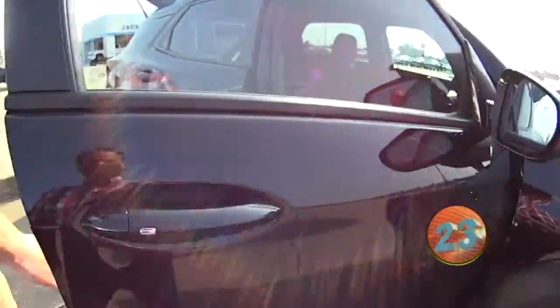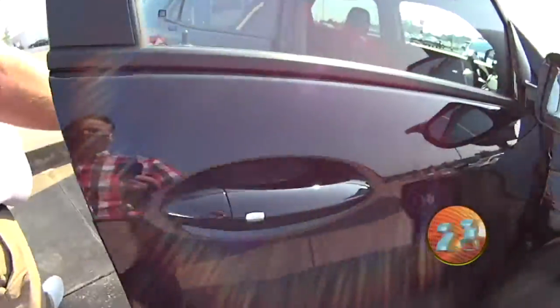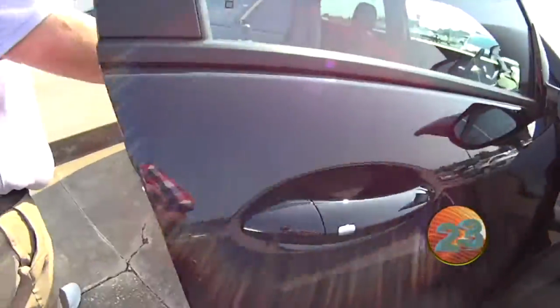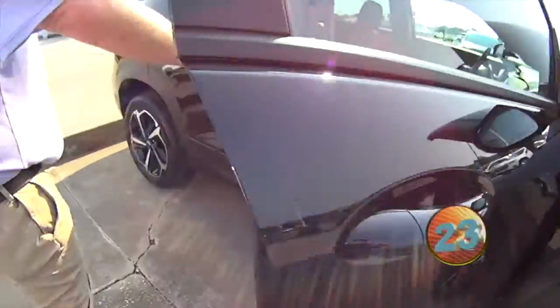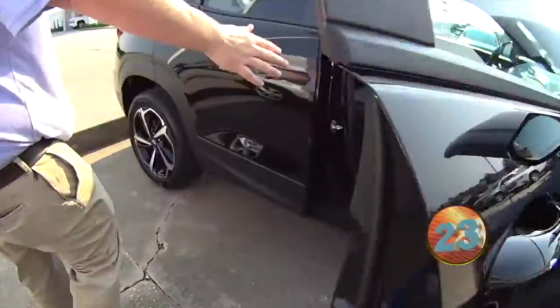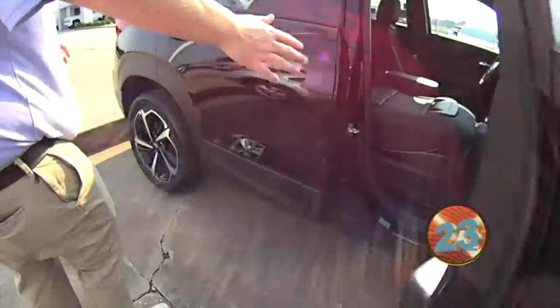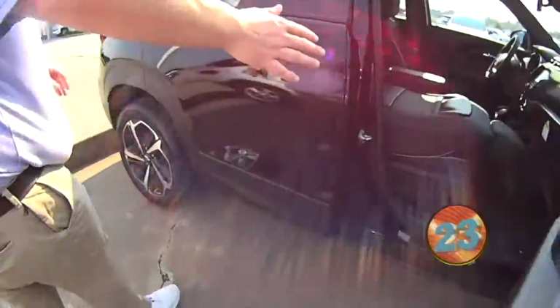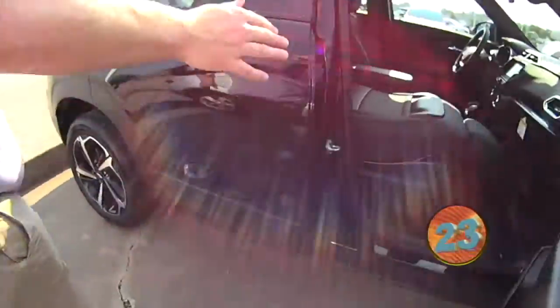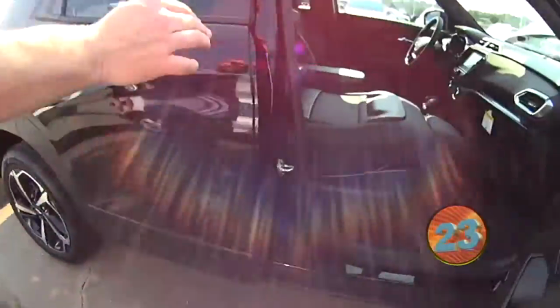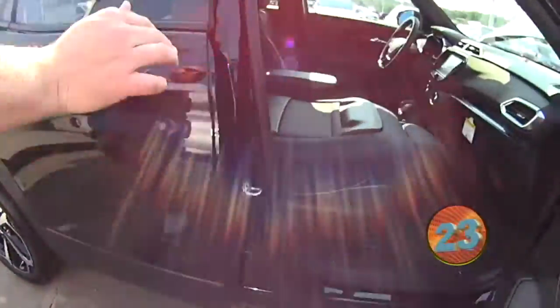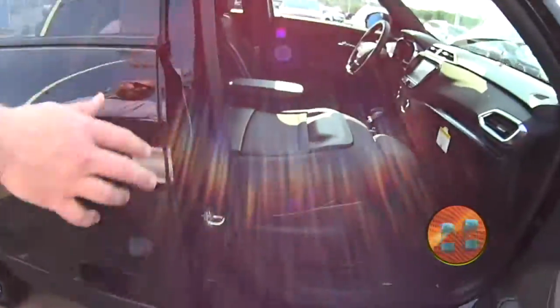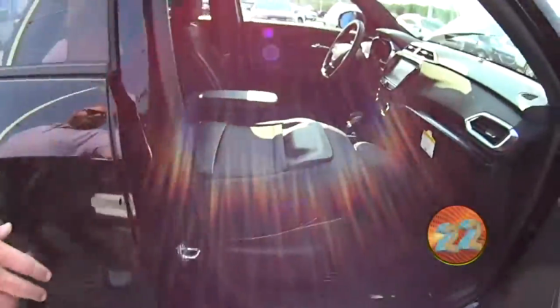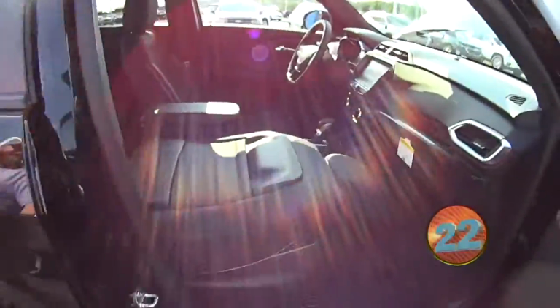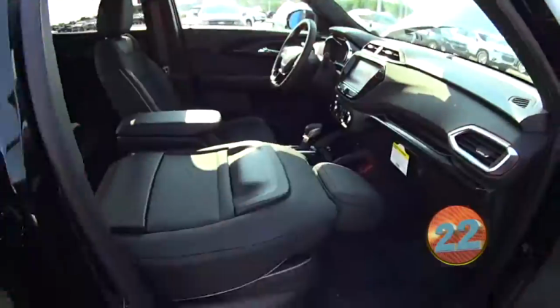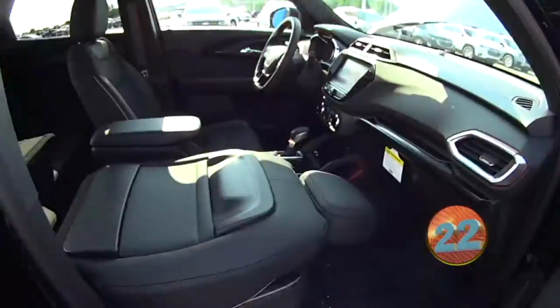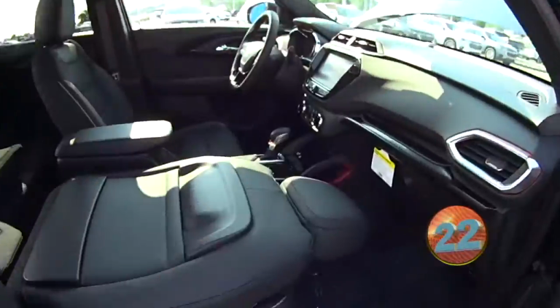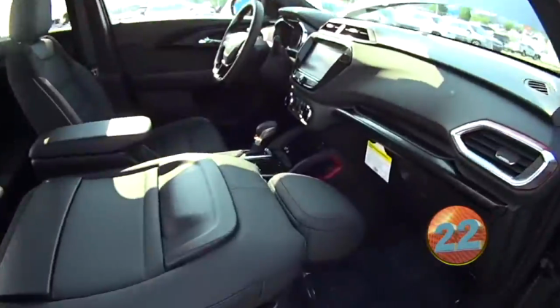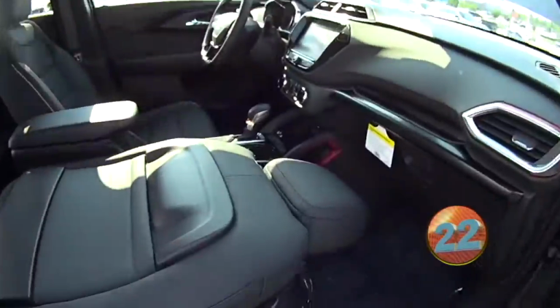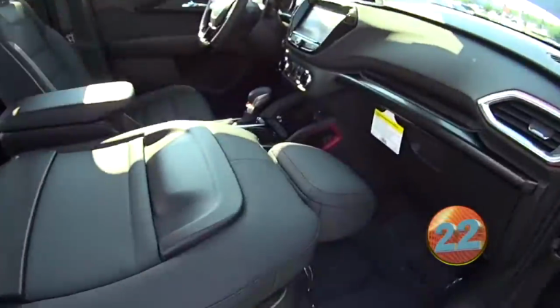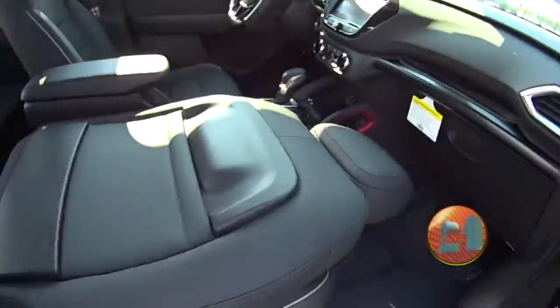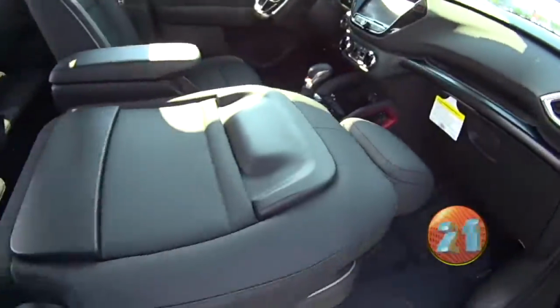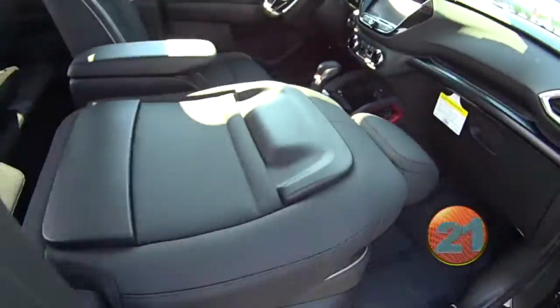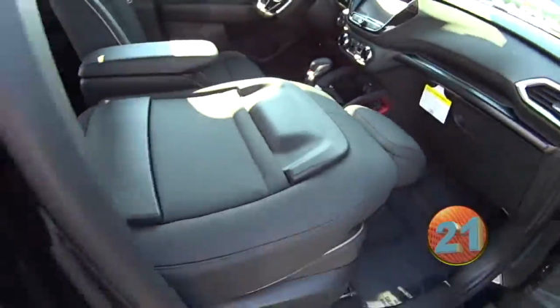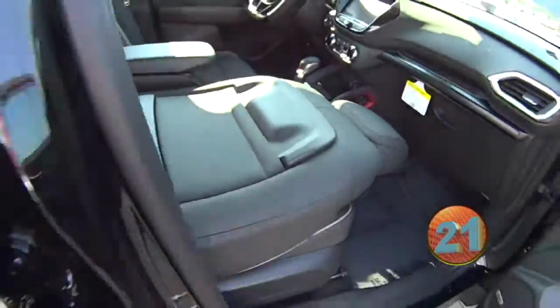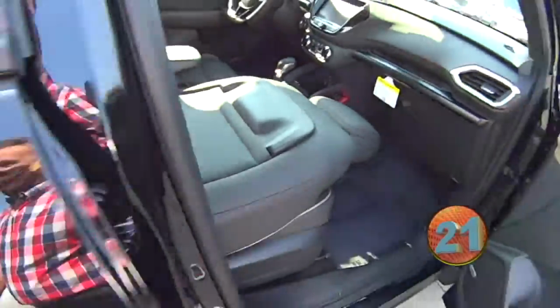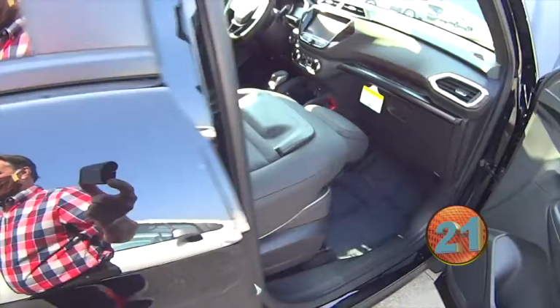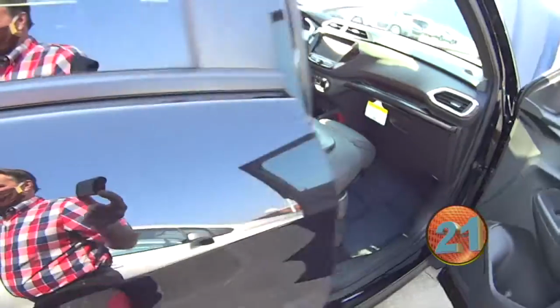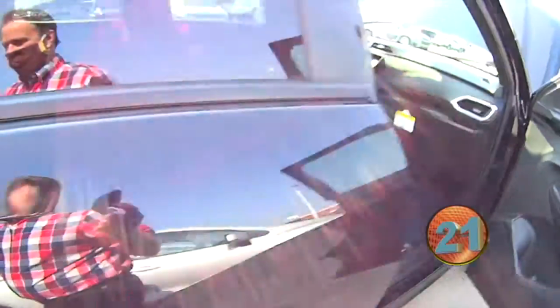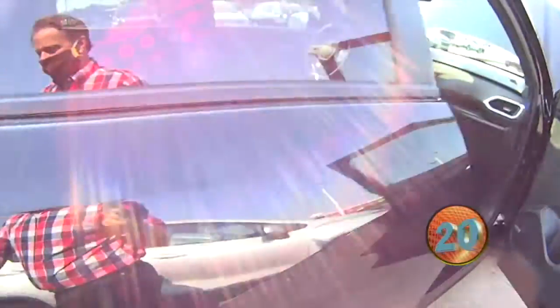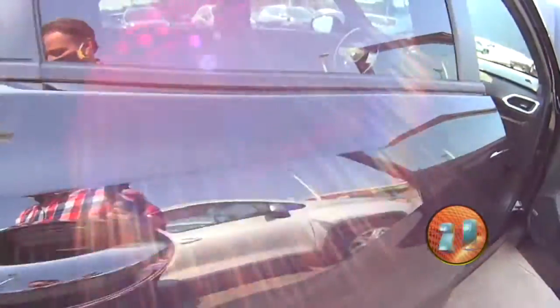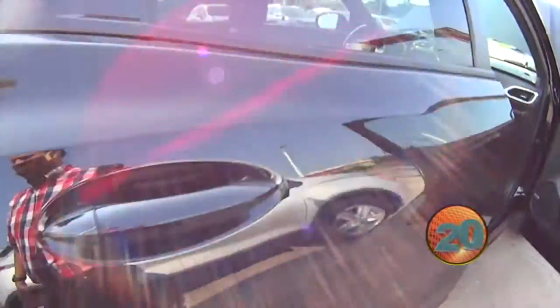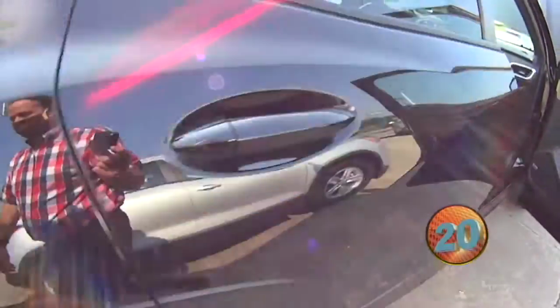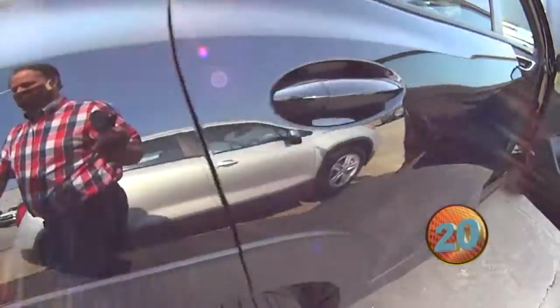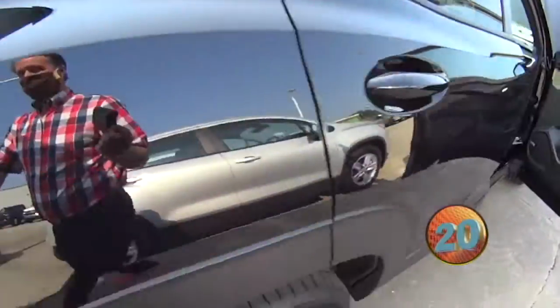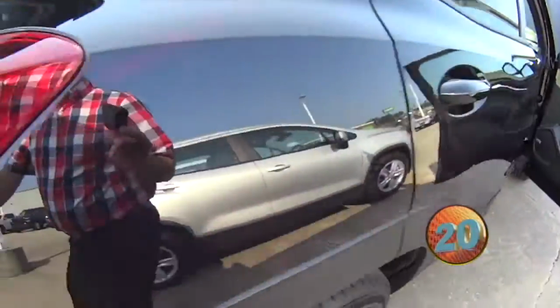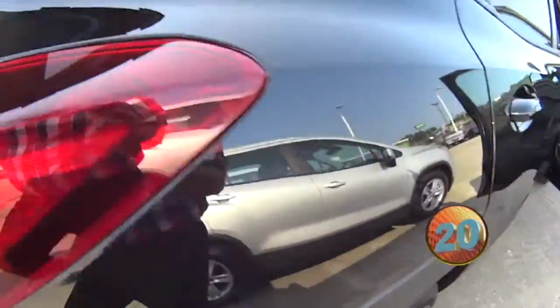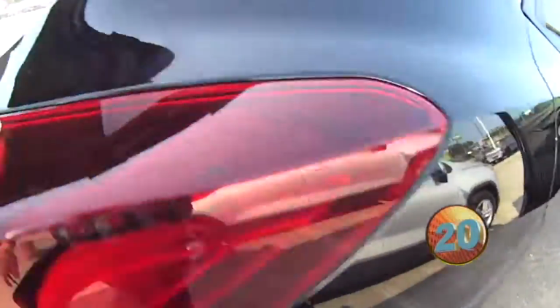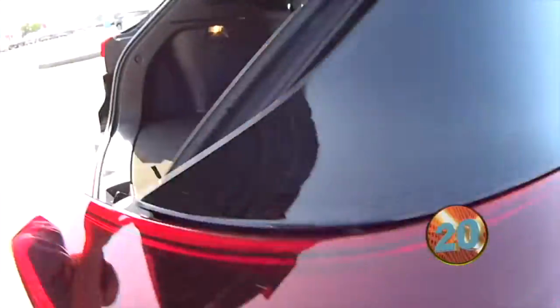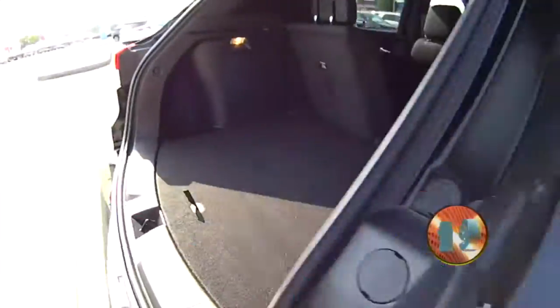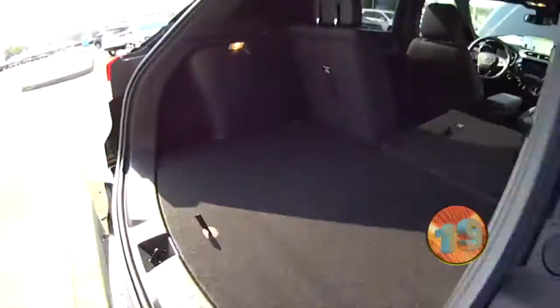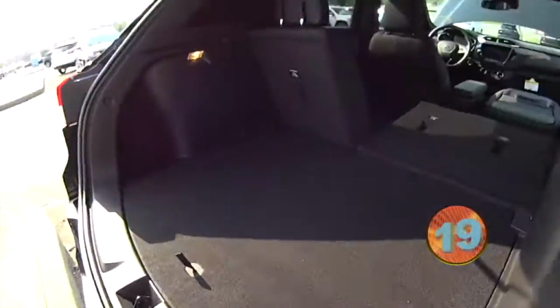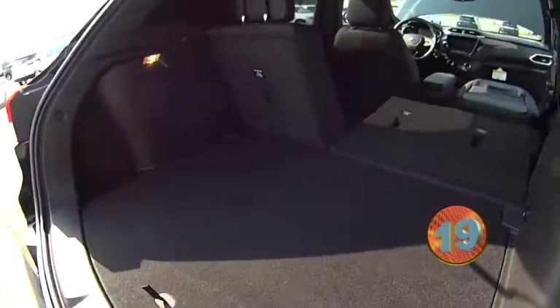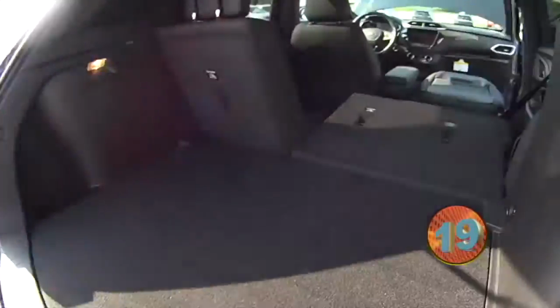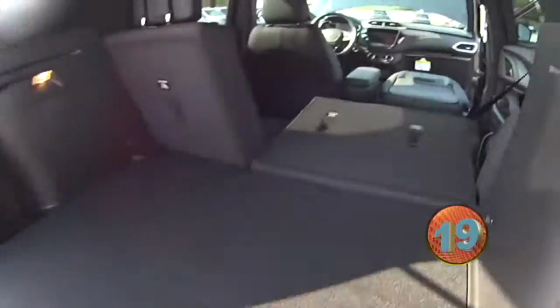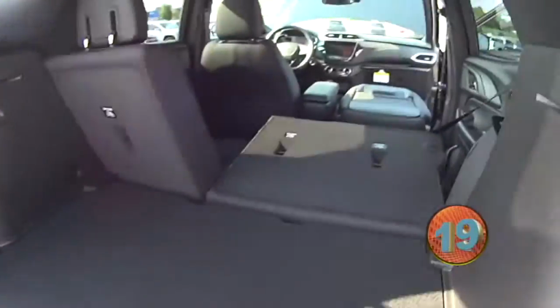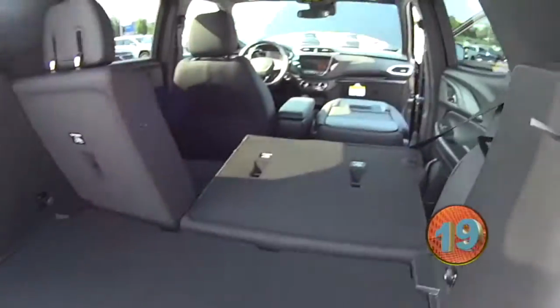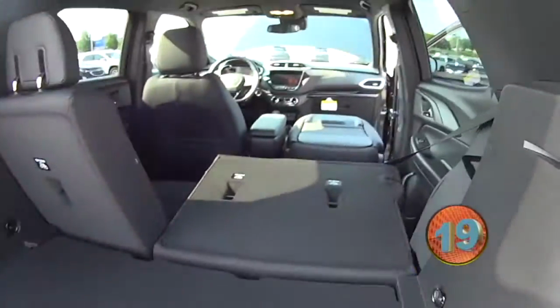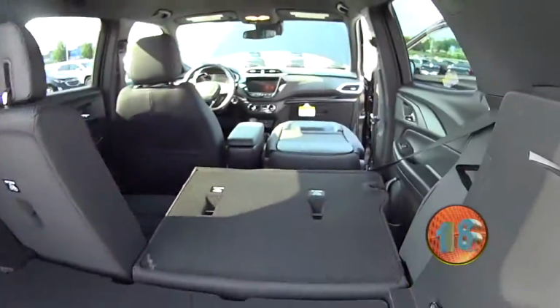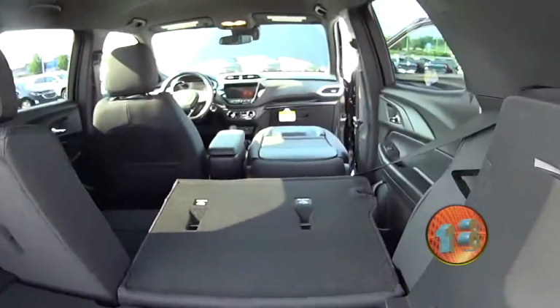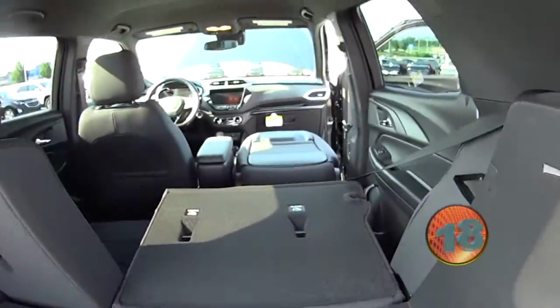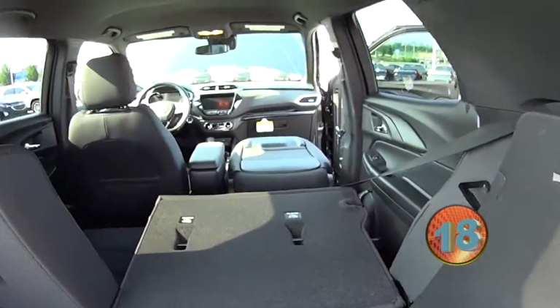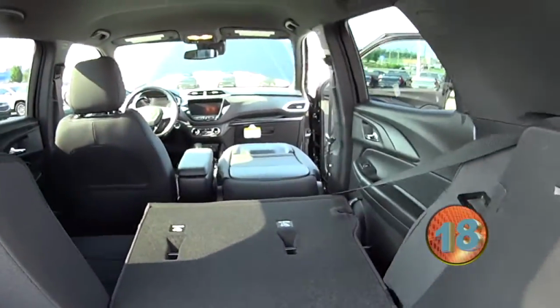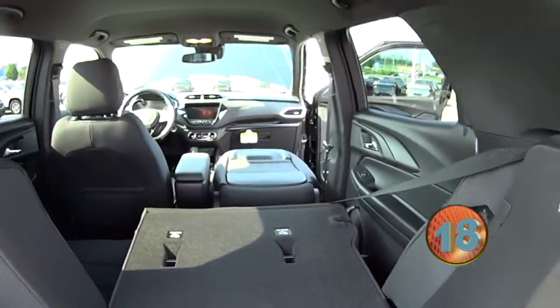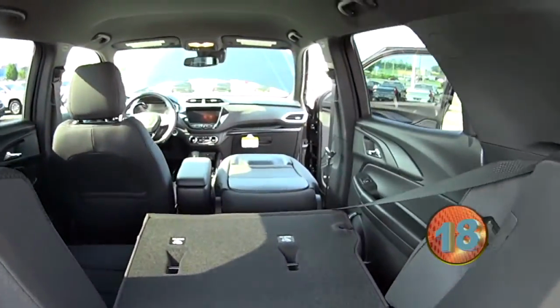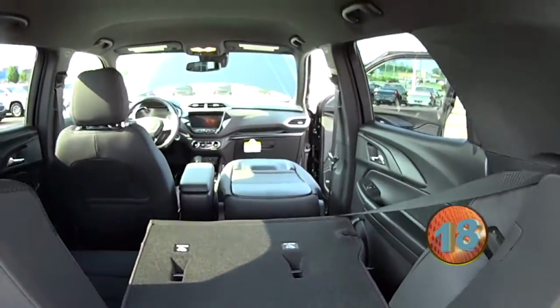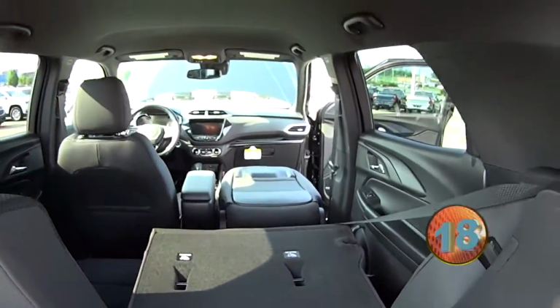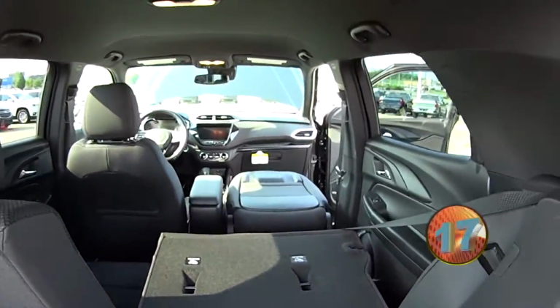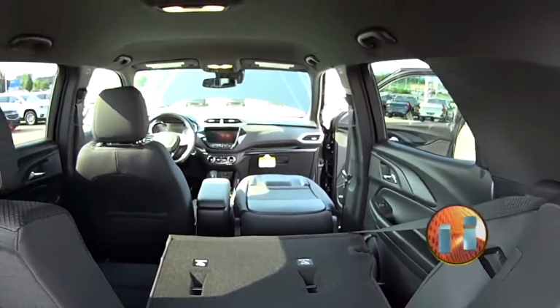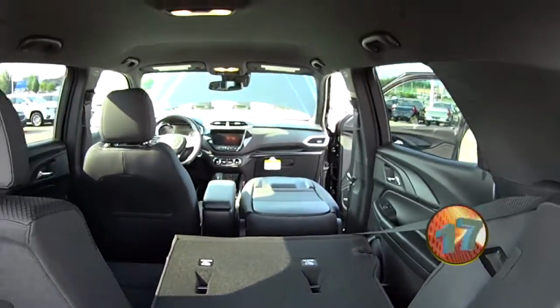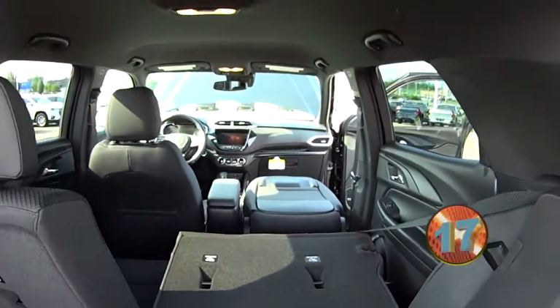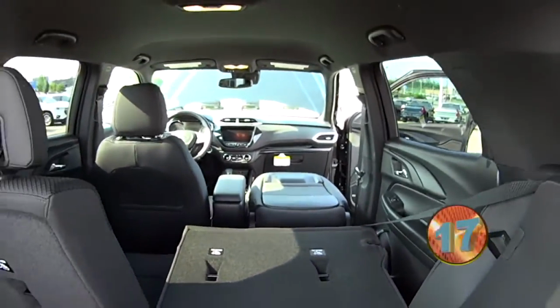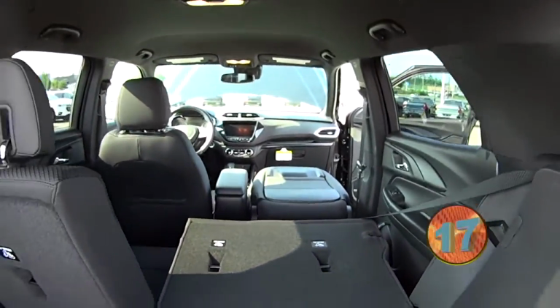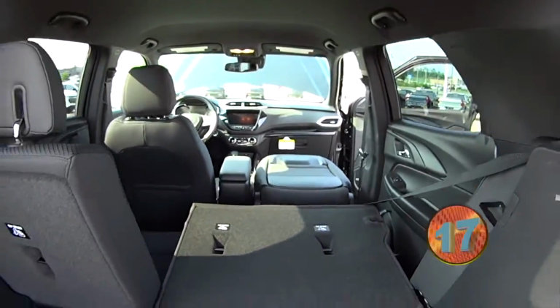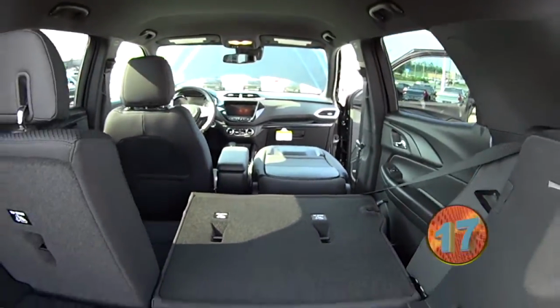Check that seat out, Randy. Pull it all the way down. All the way up to the front — you can fit a kayak! That's what you said, look at that.